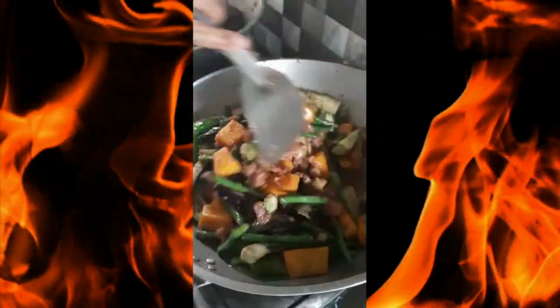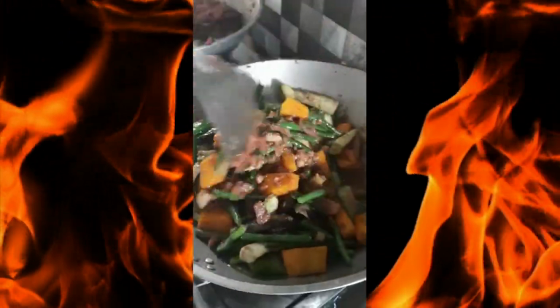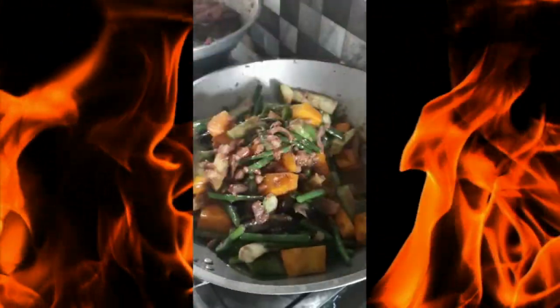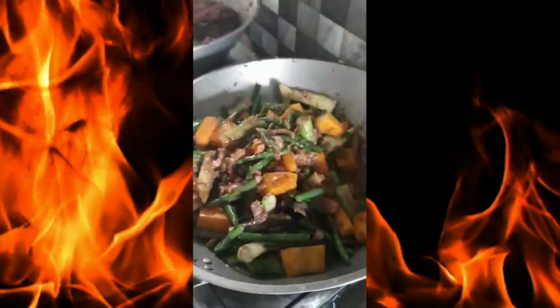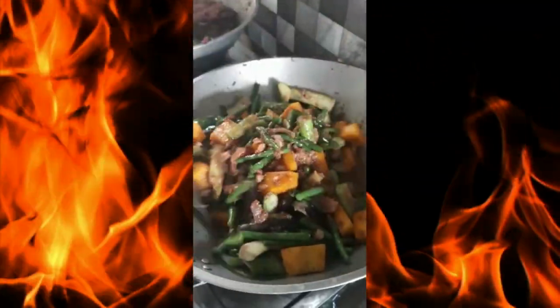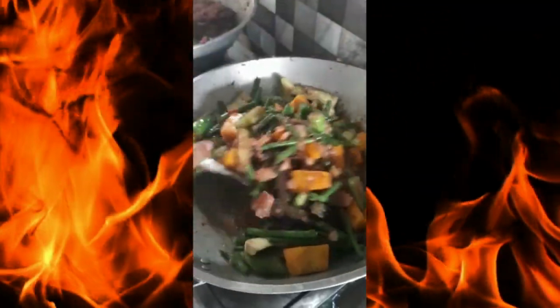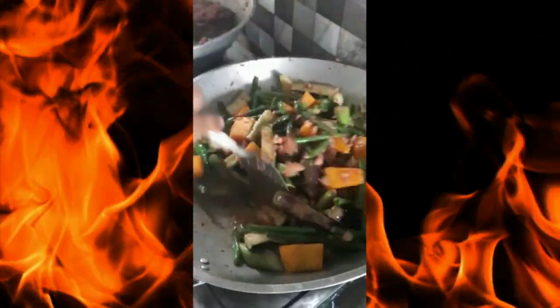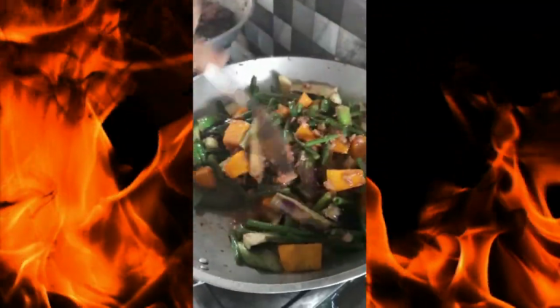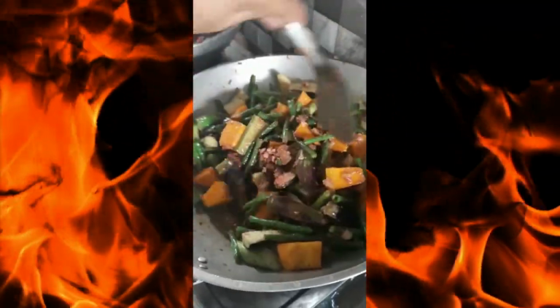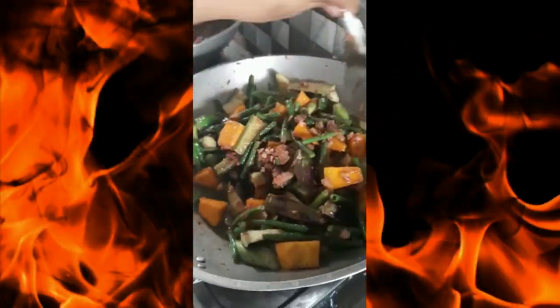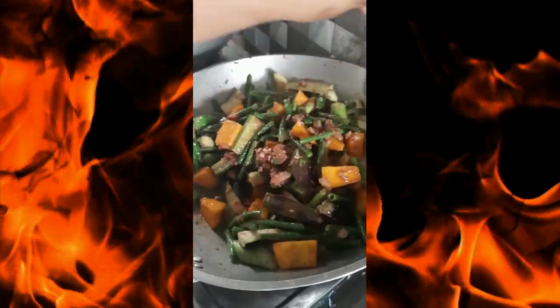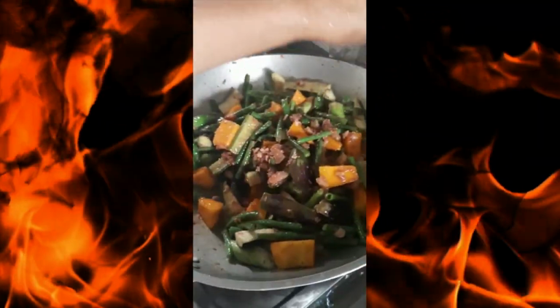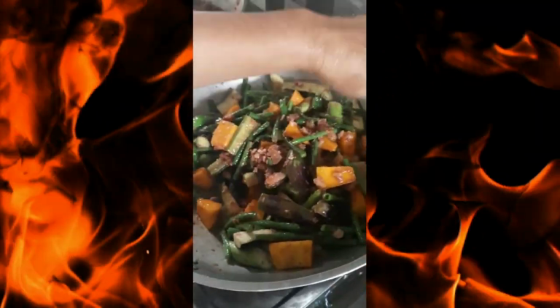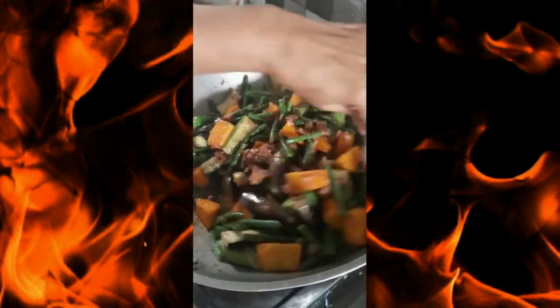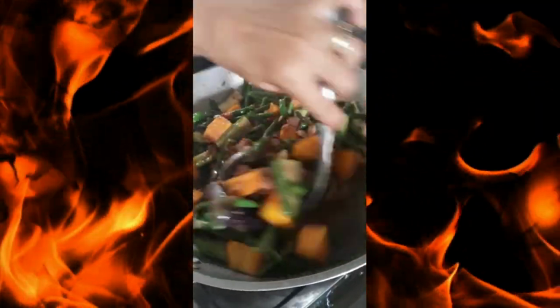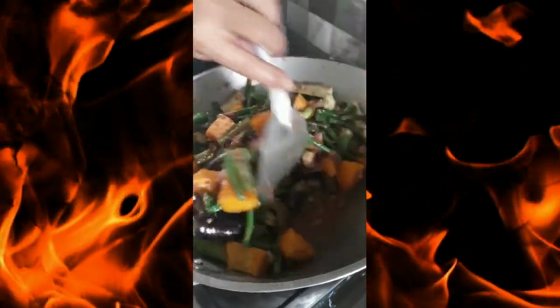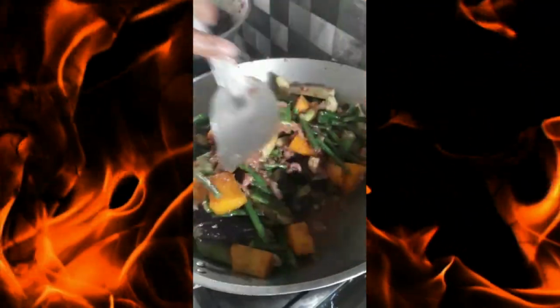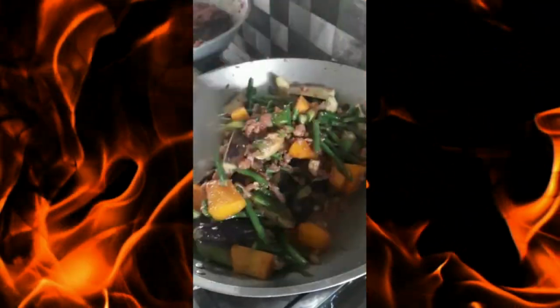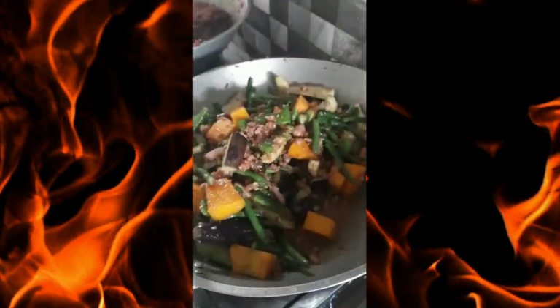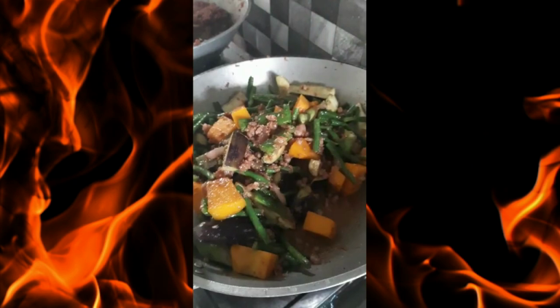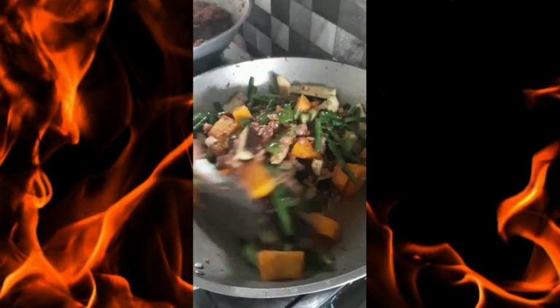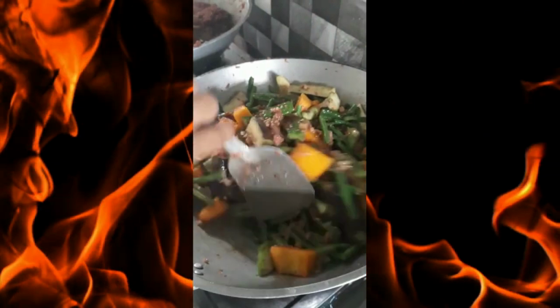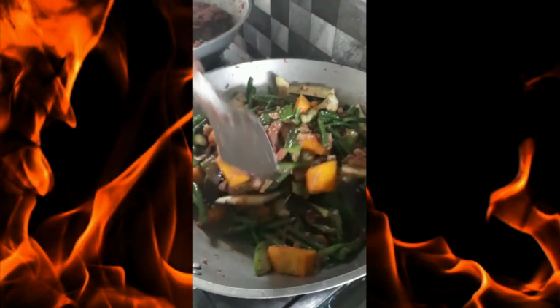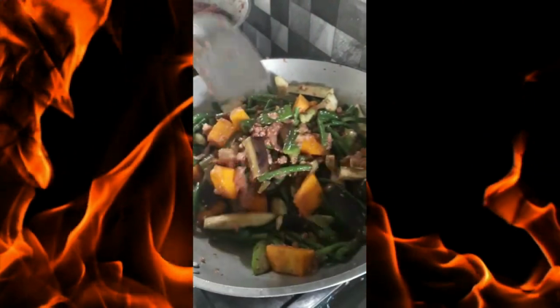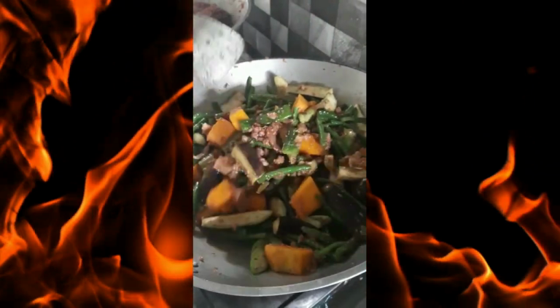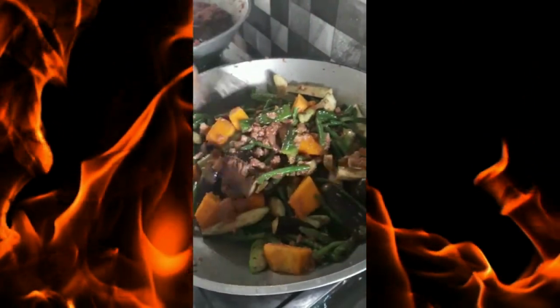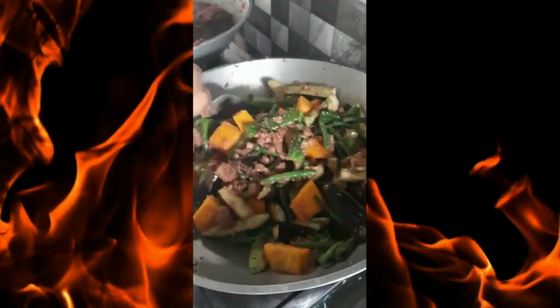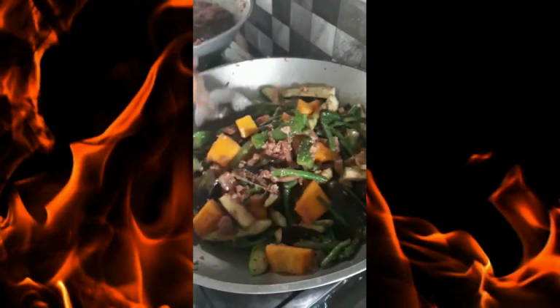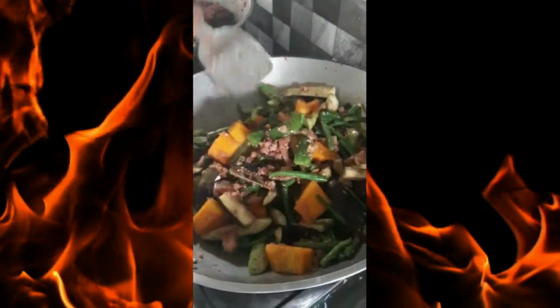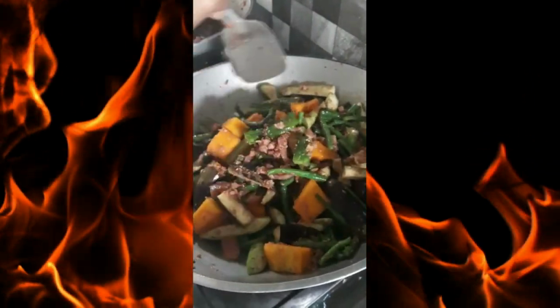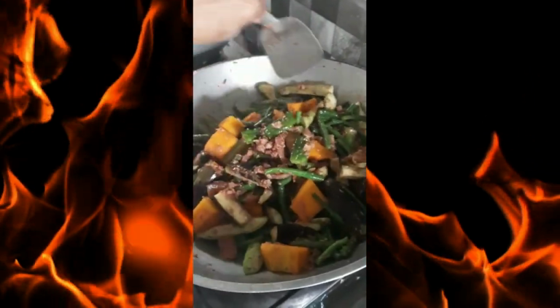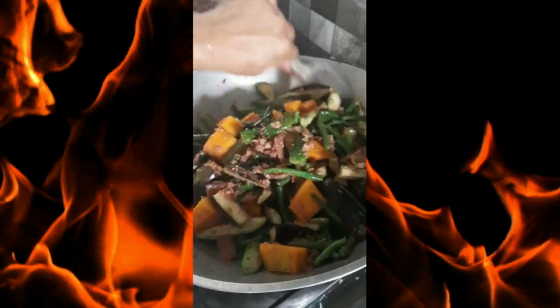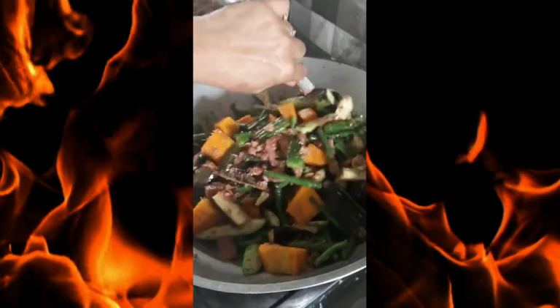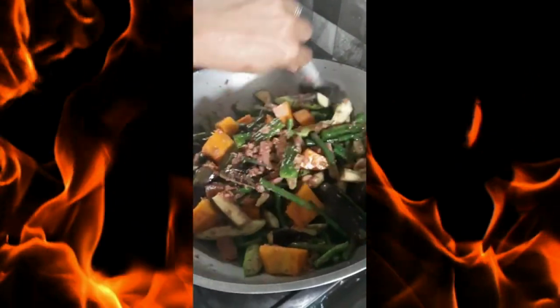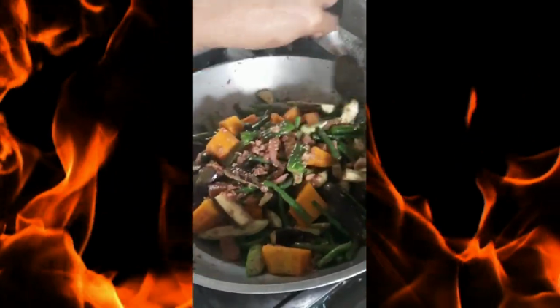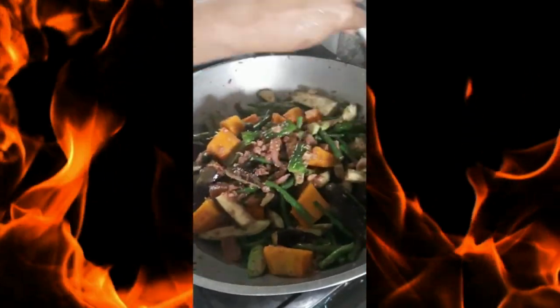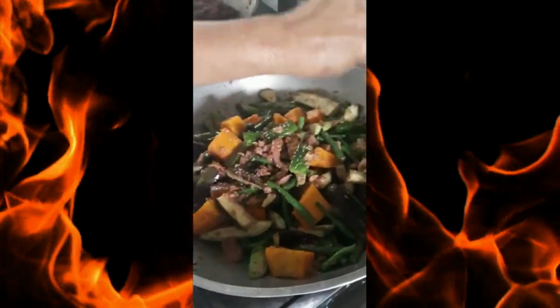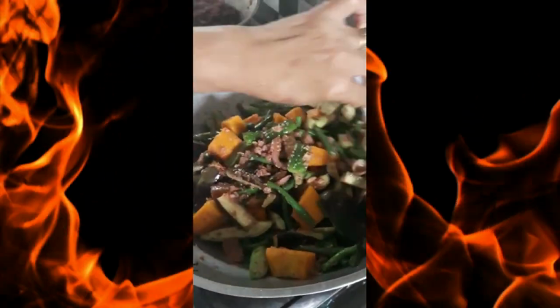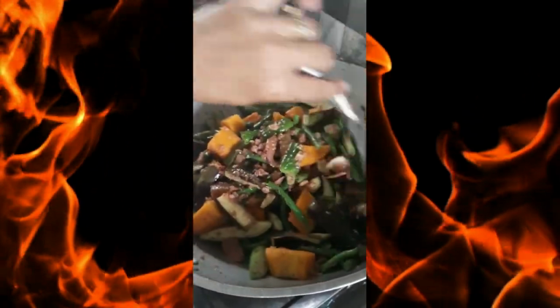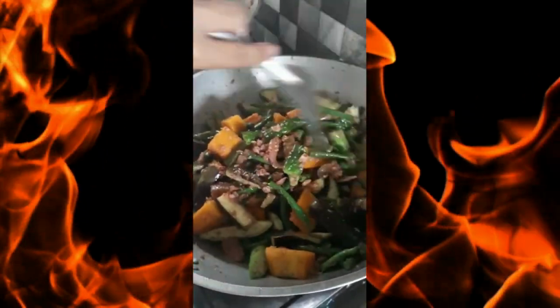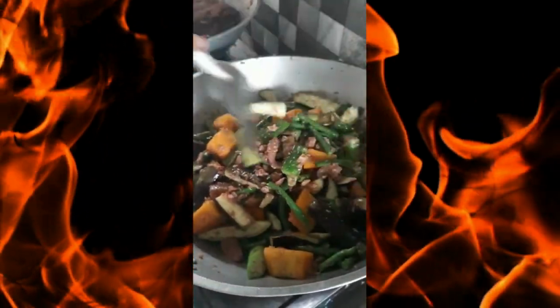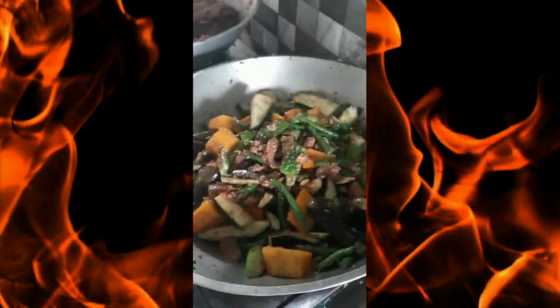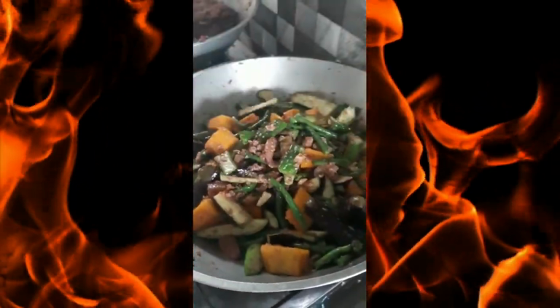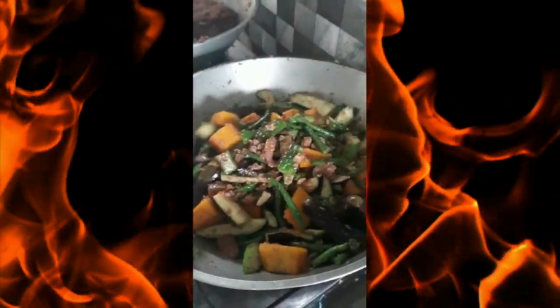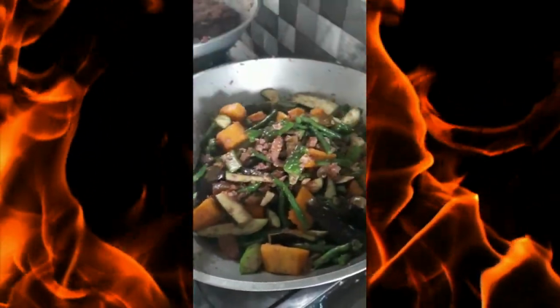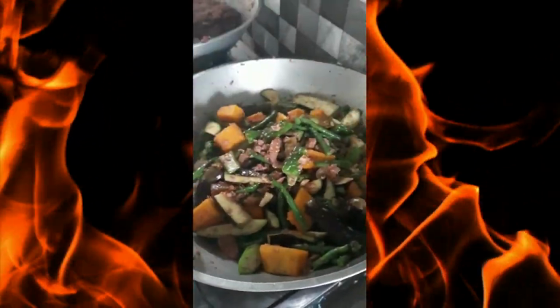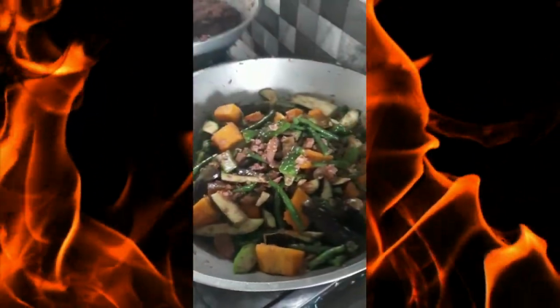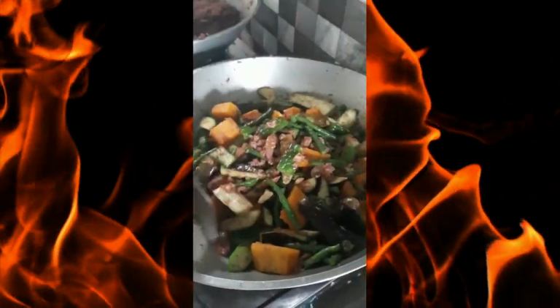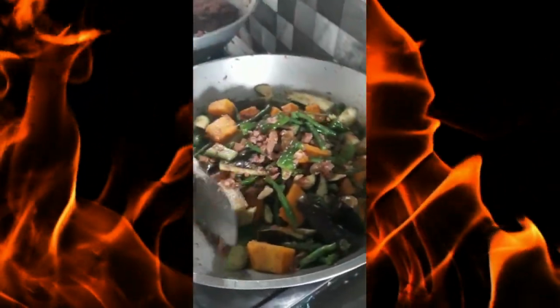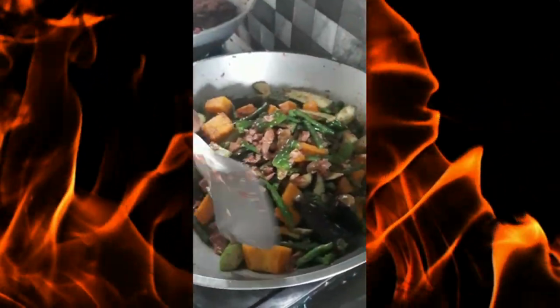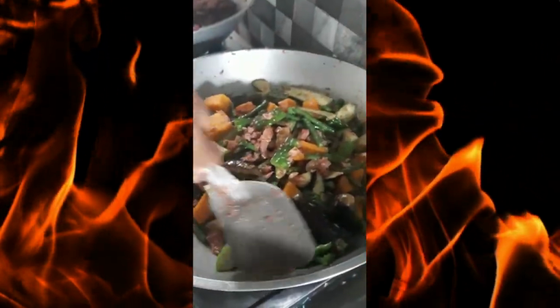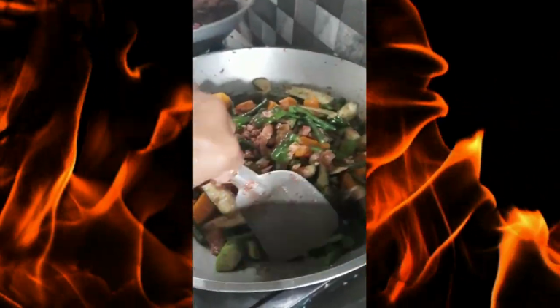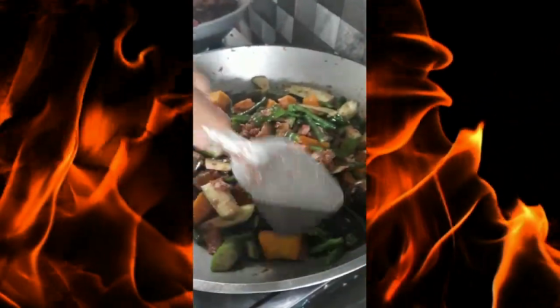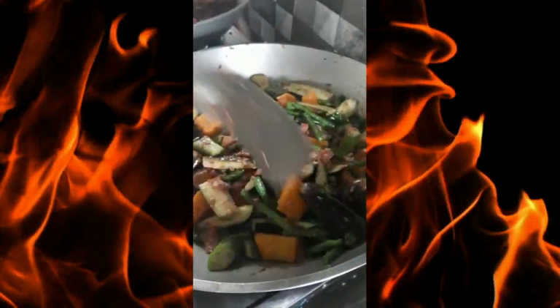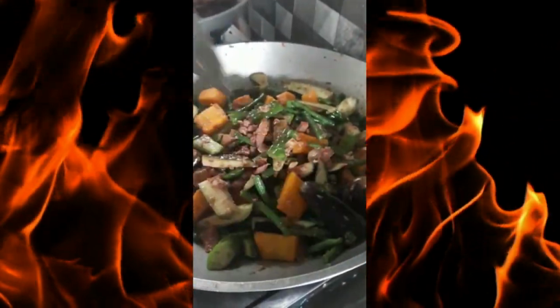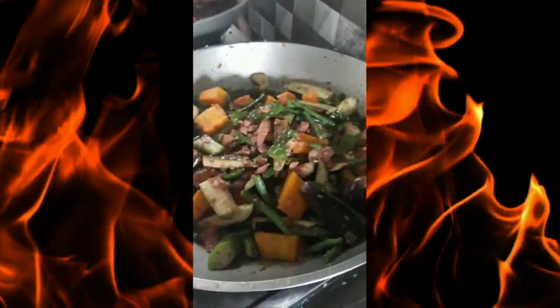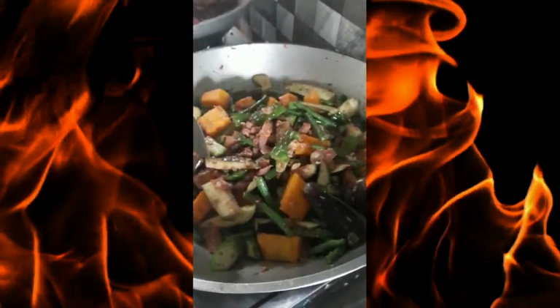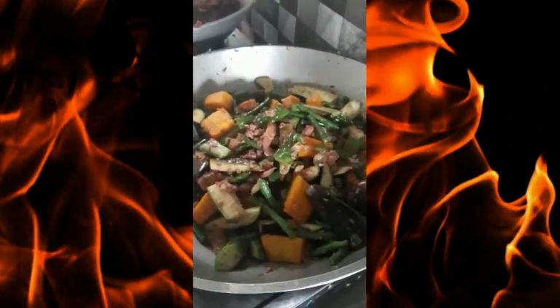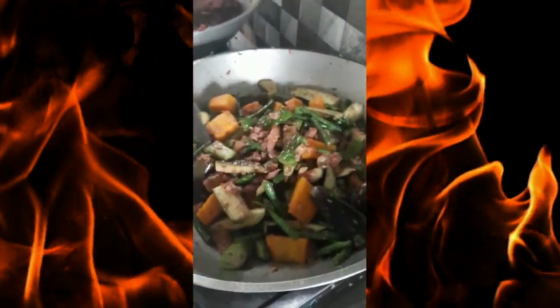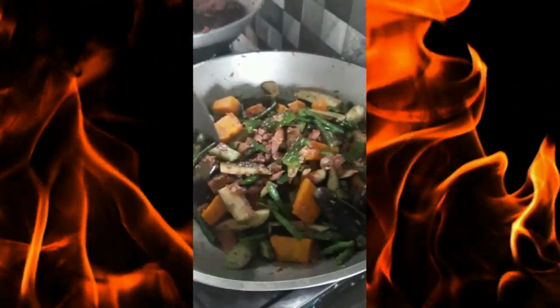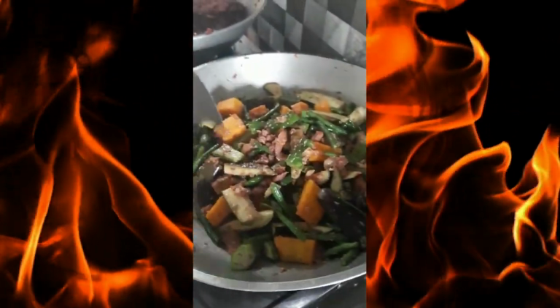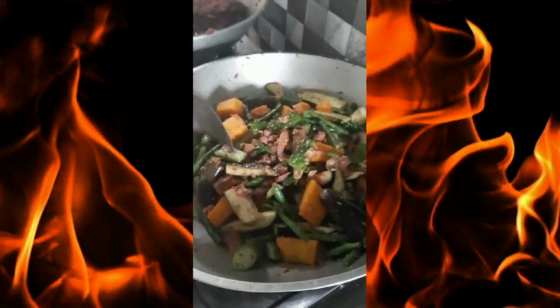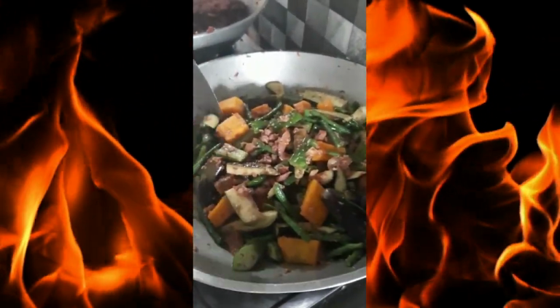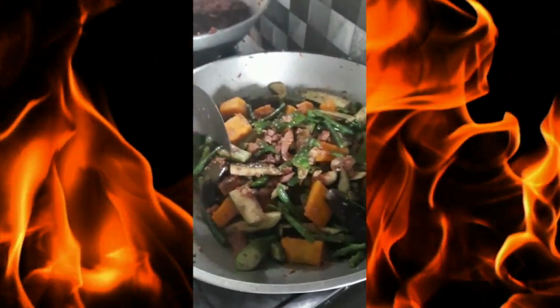I will put it in the pot. I'm going to take a look at the other side.